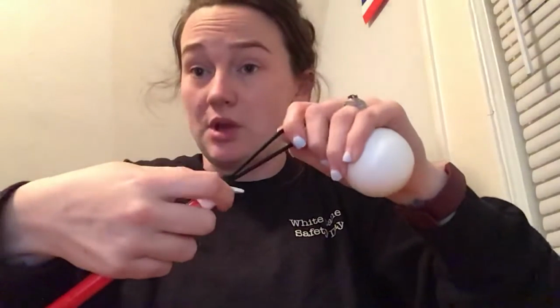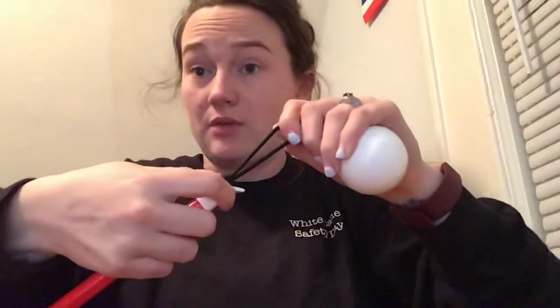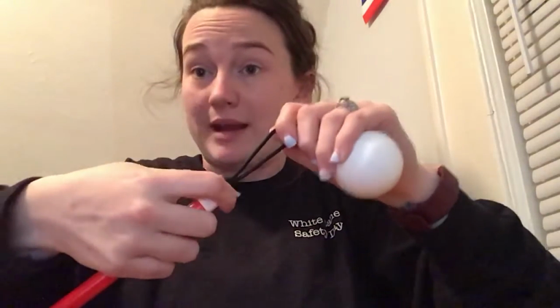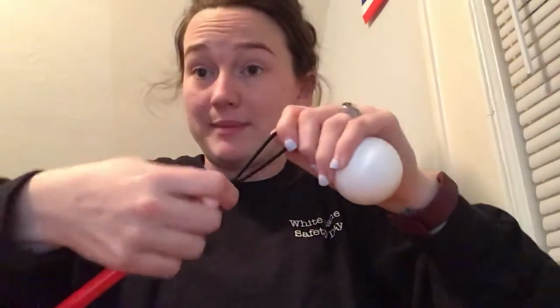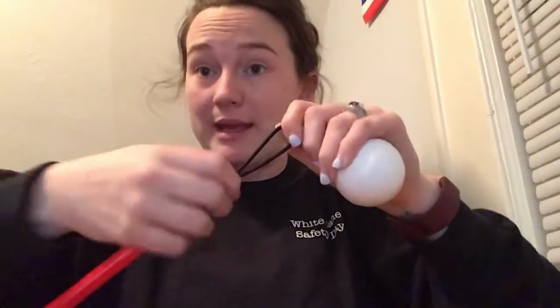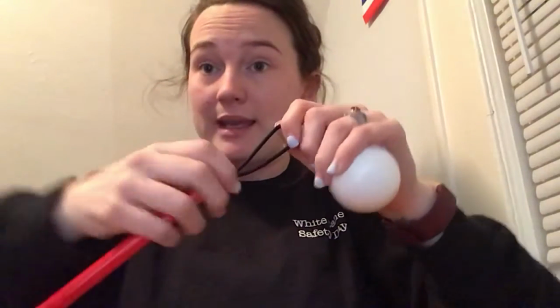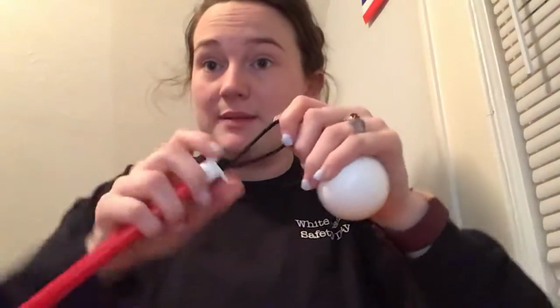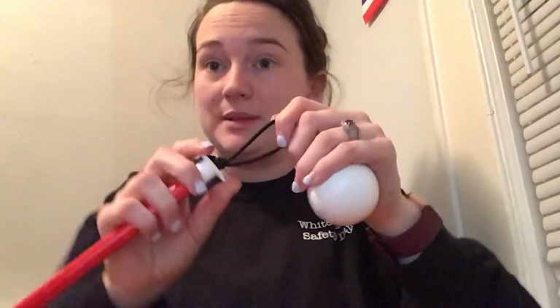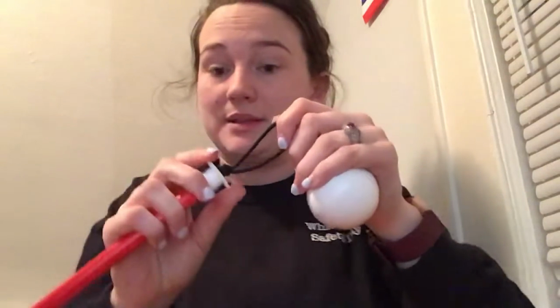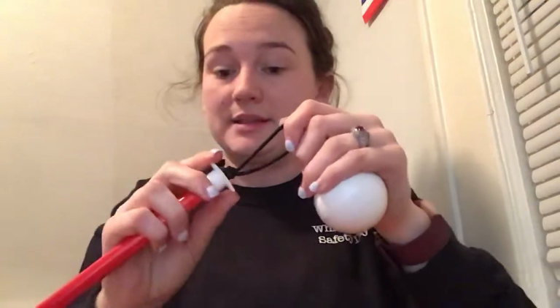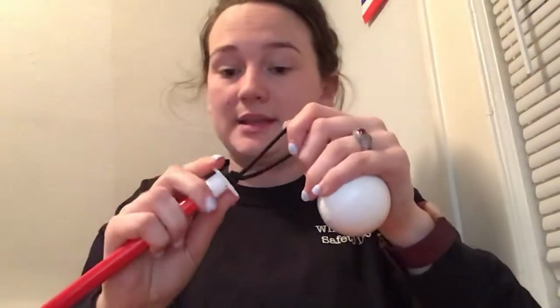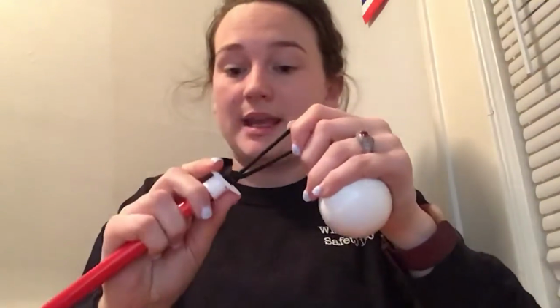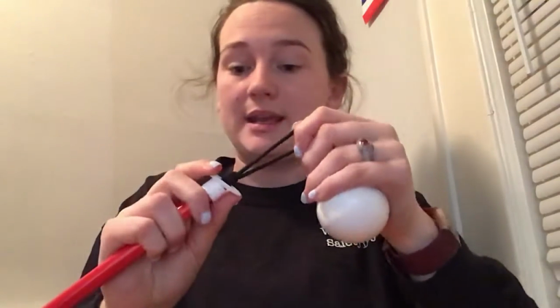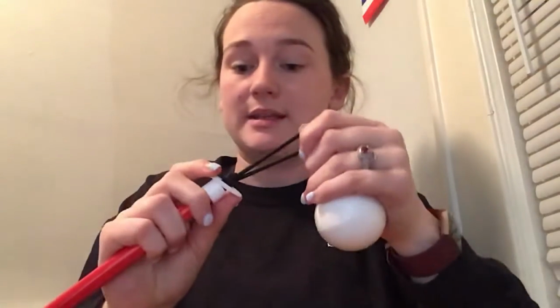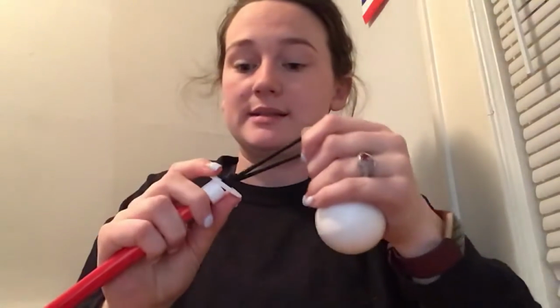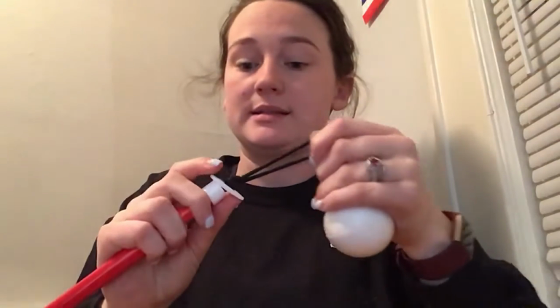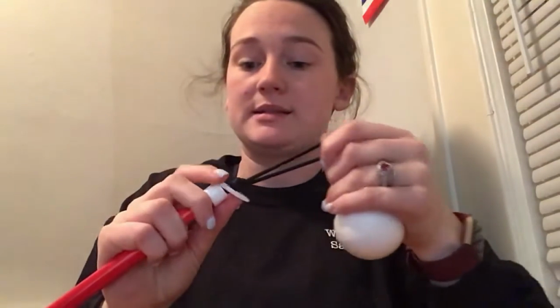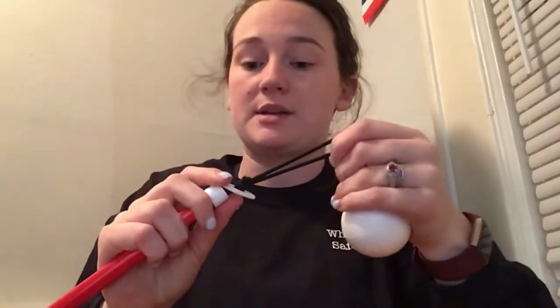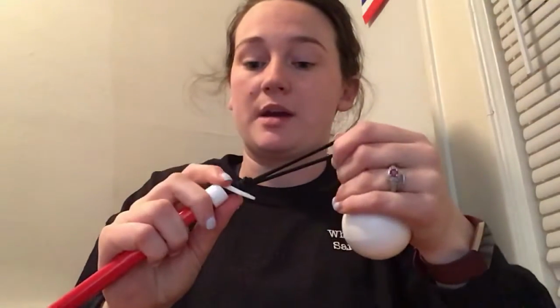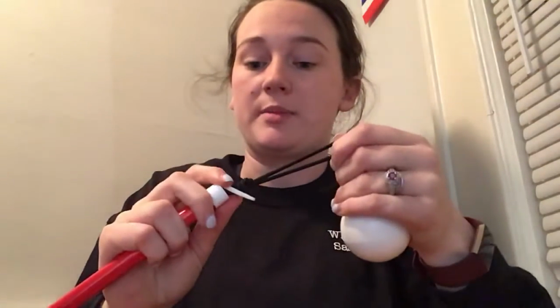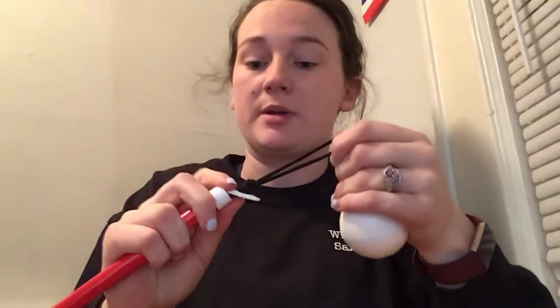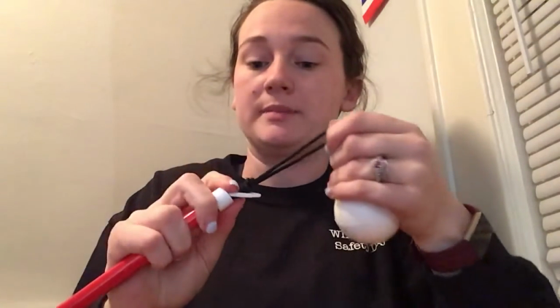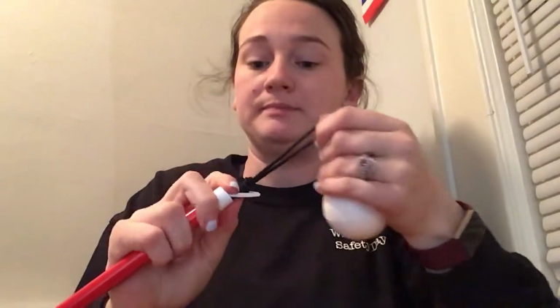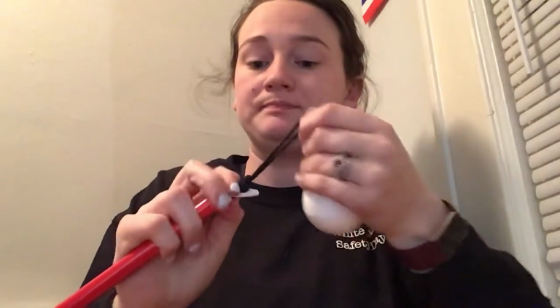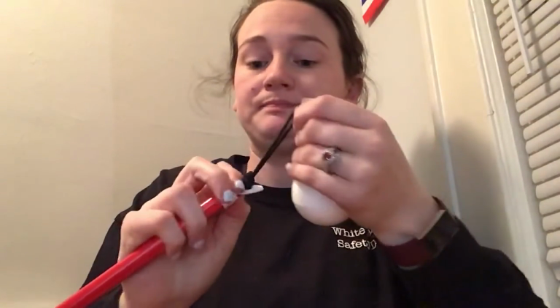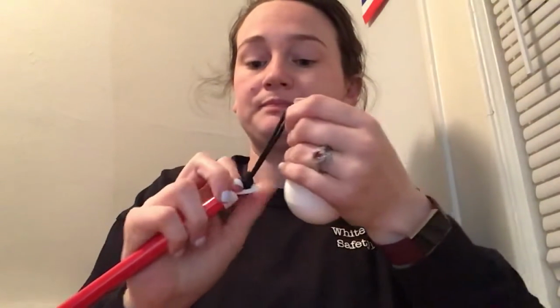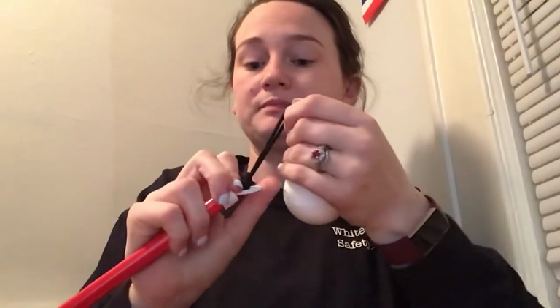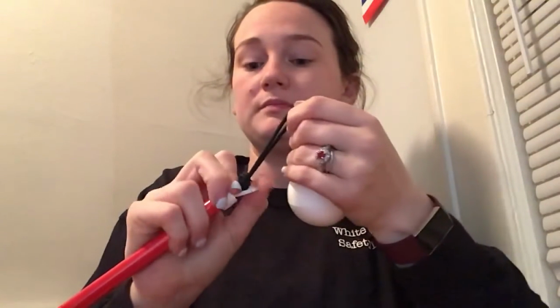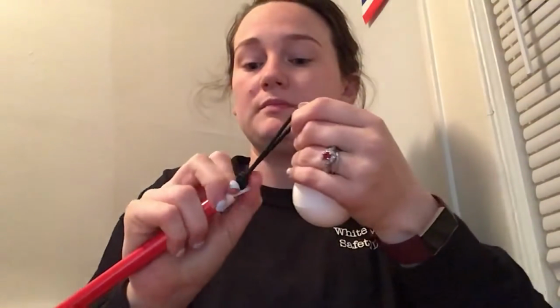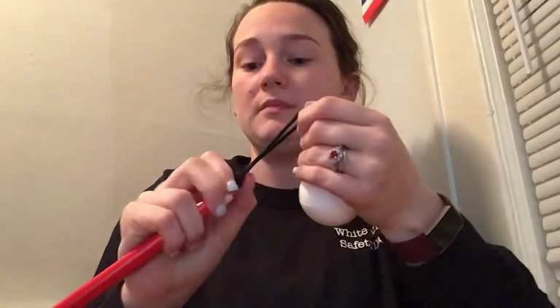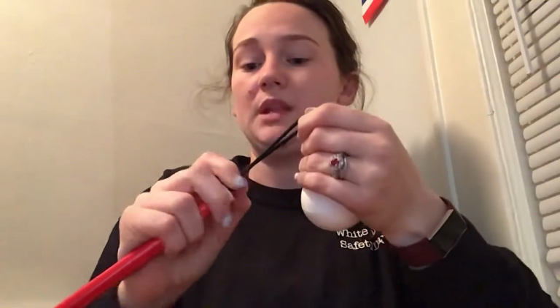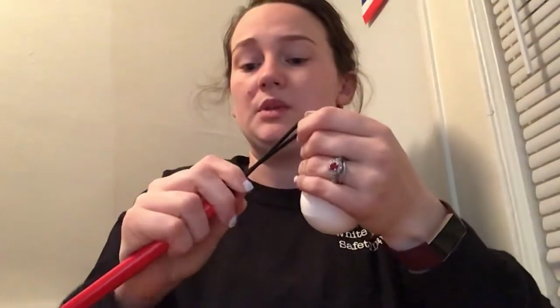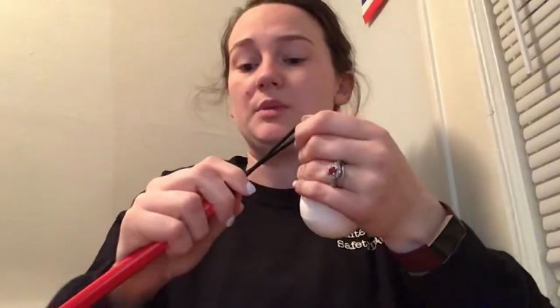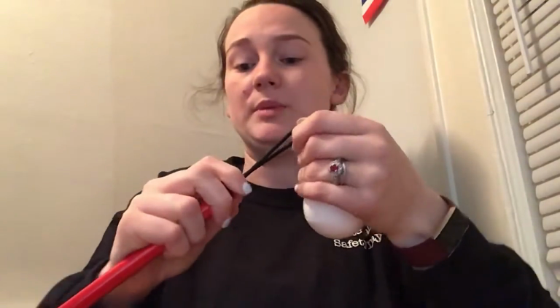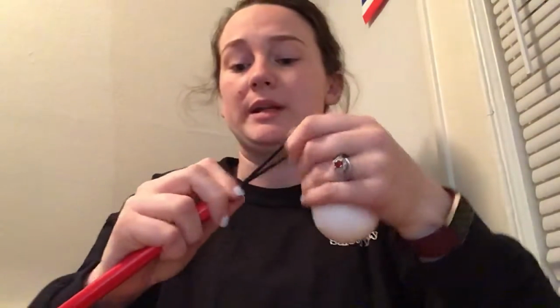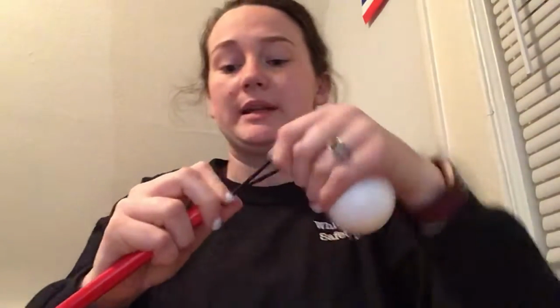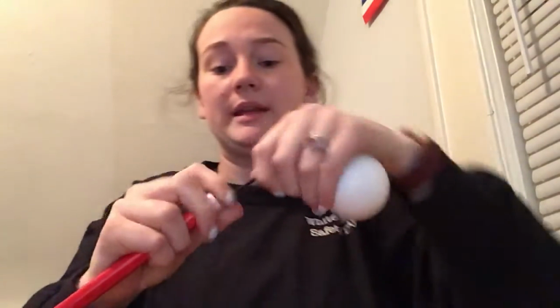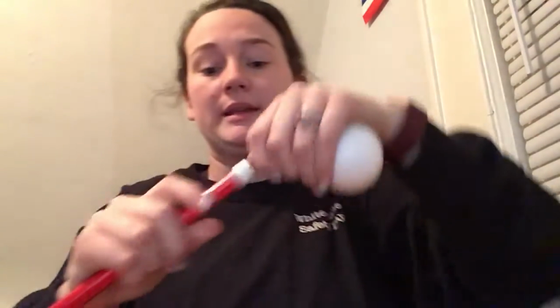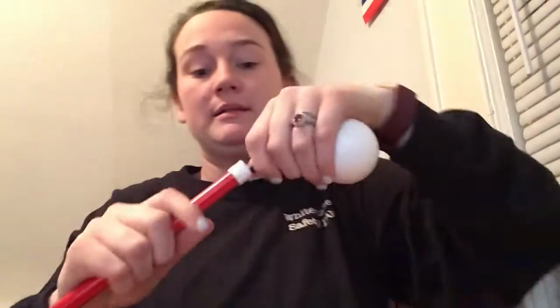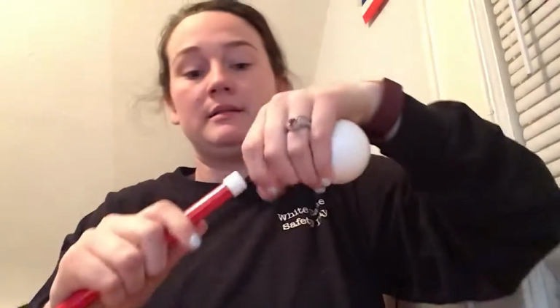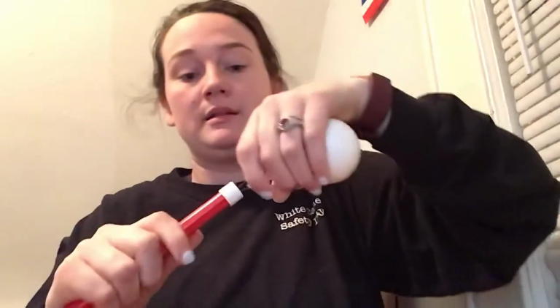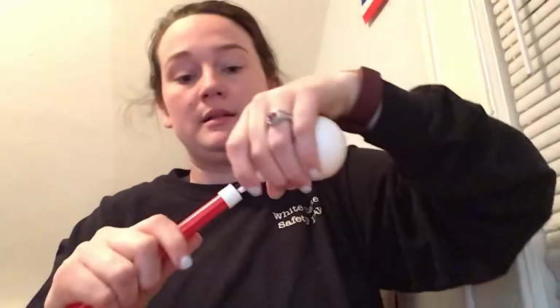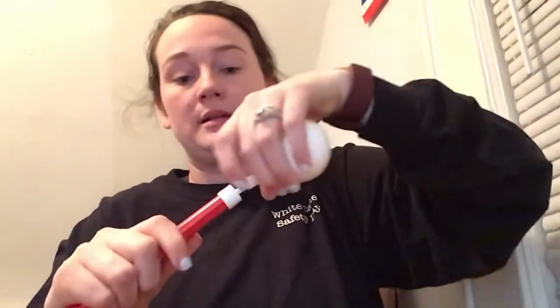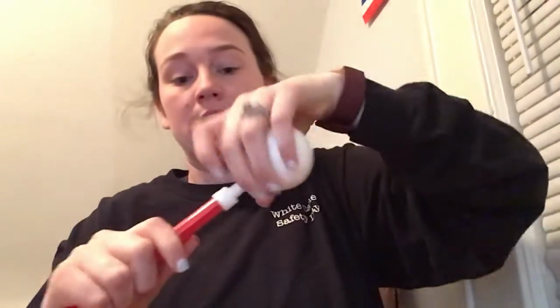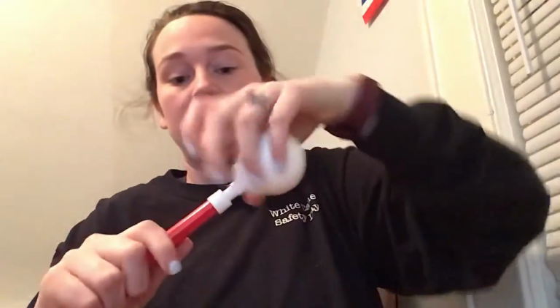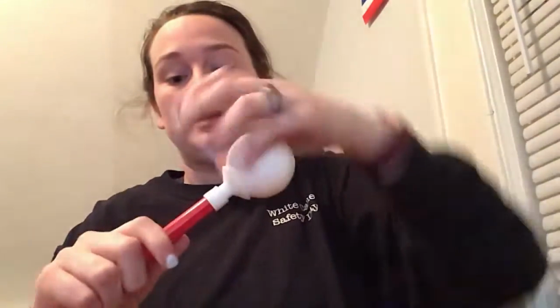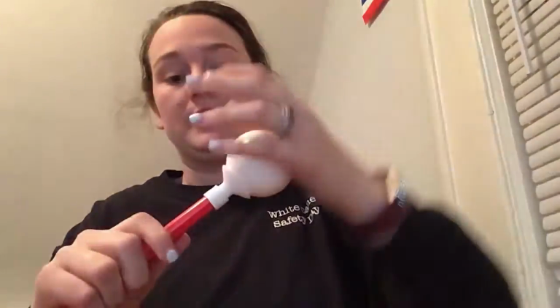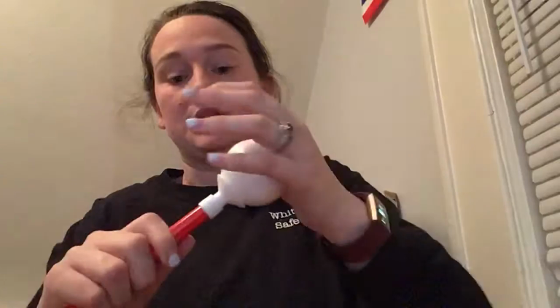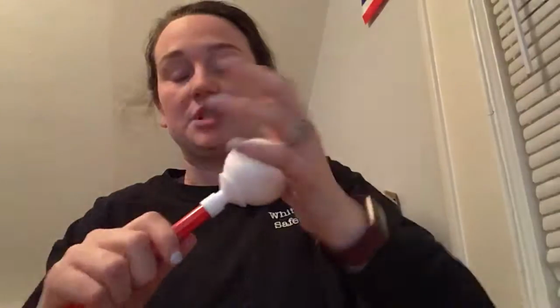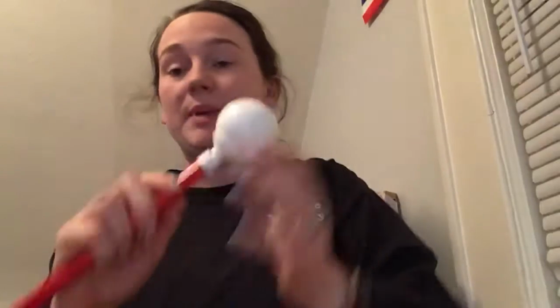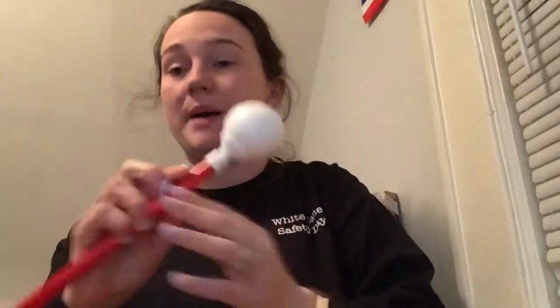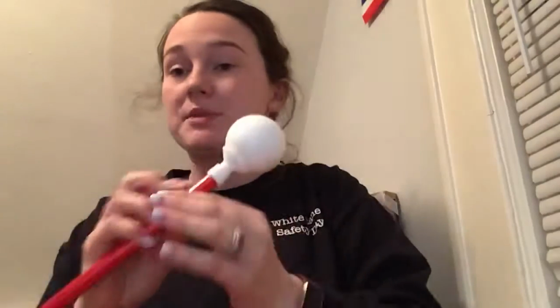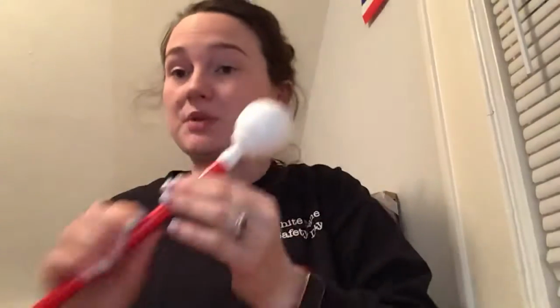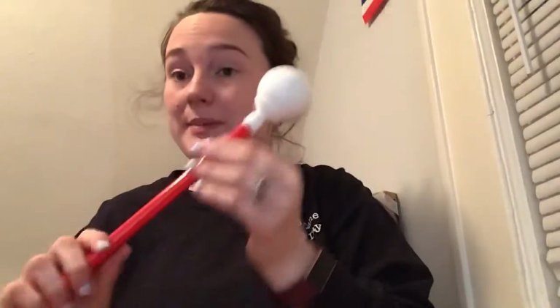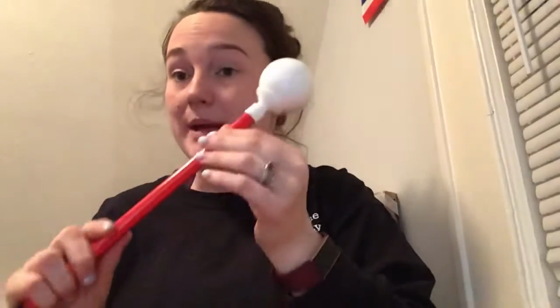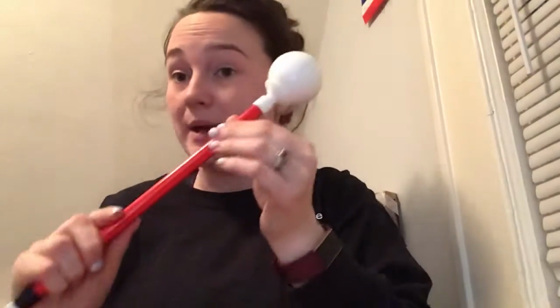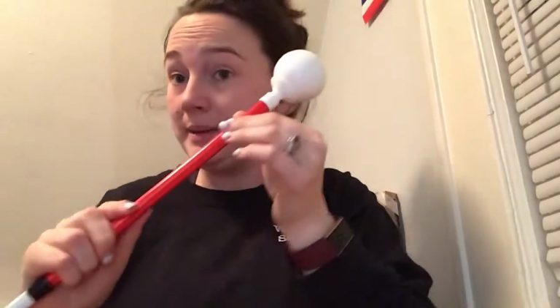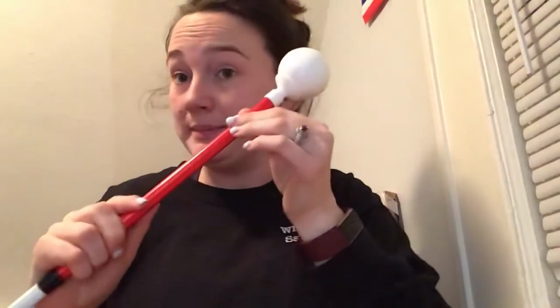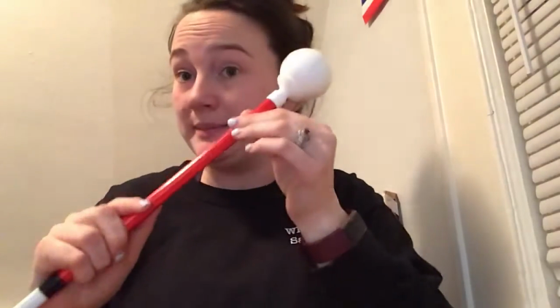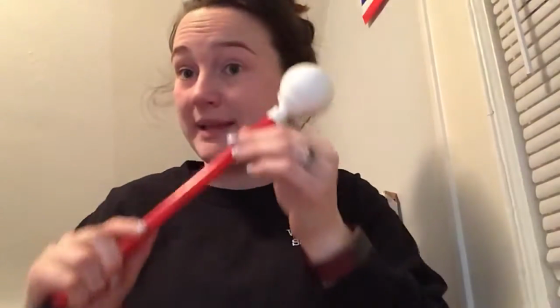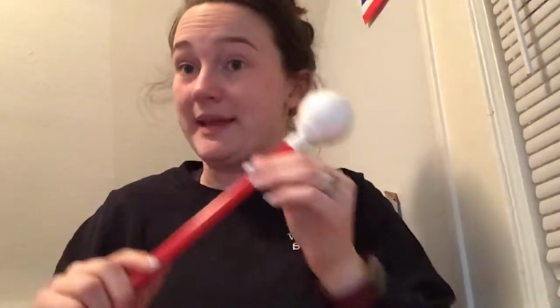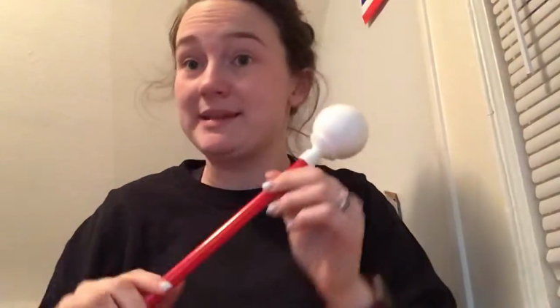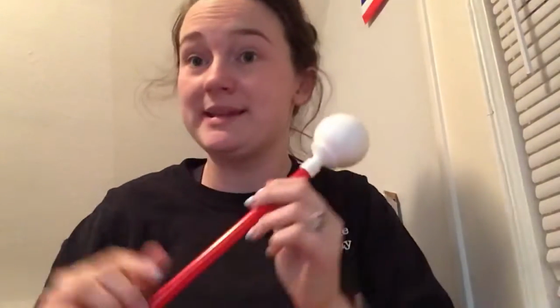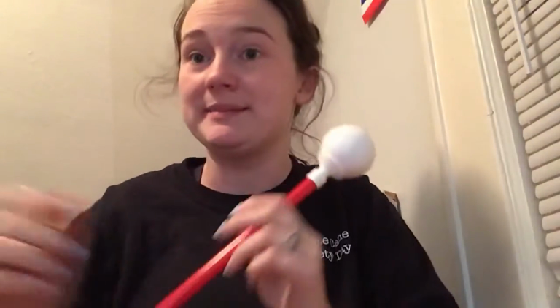Typically it would just go right back in. But if your cane does have a stopper, you put it in and it just pops right back in, and that's it.